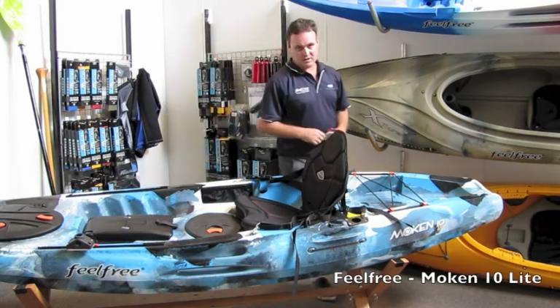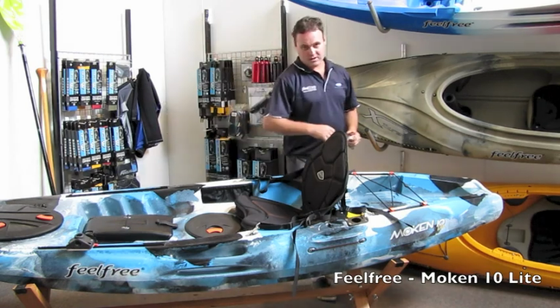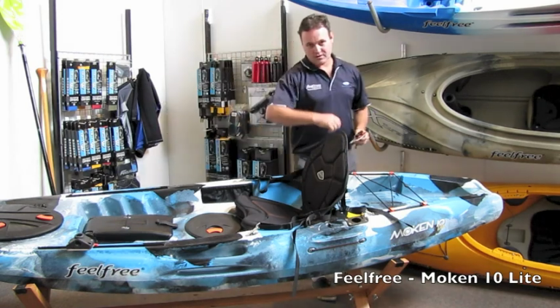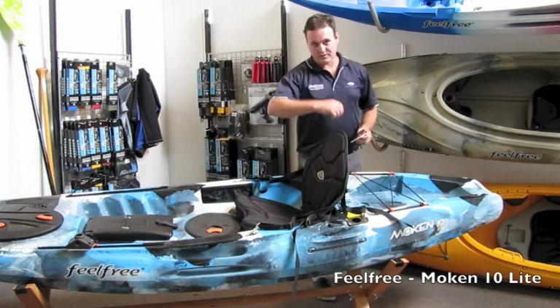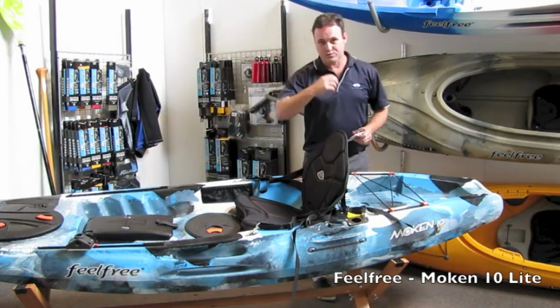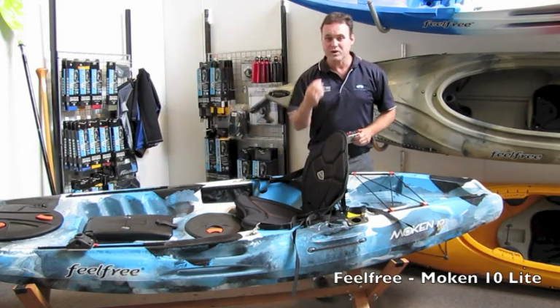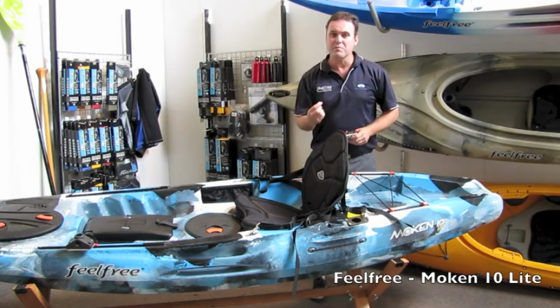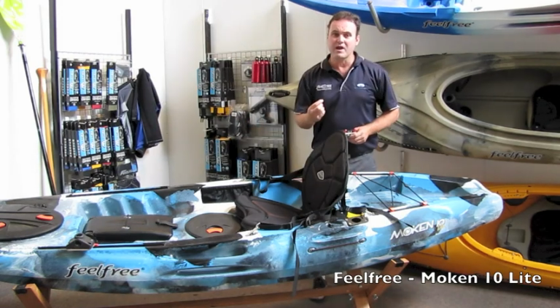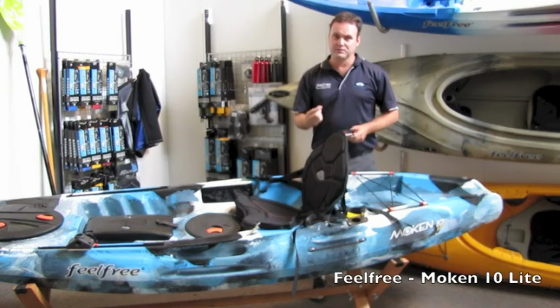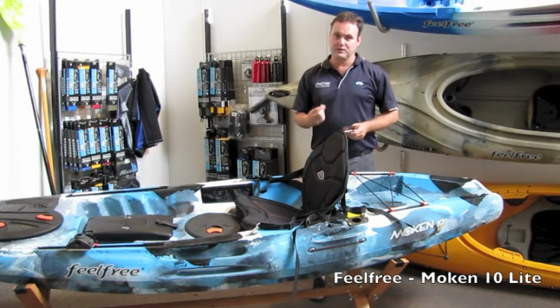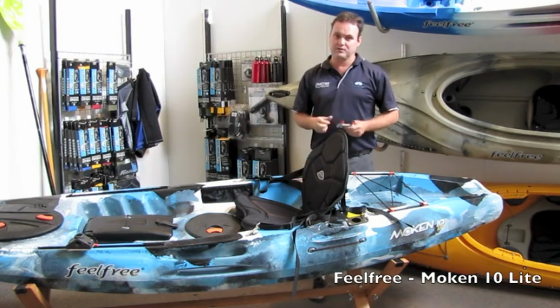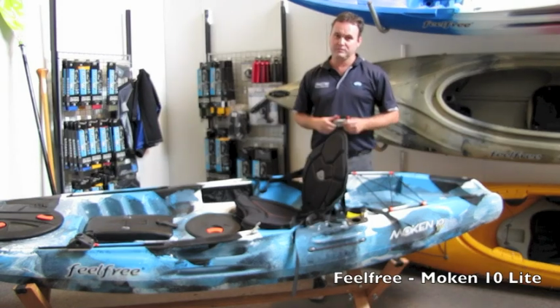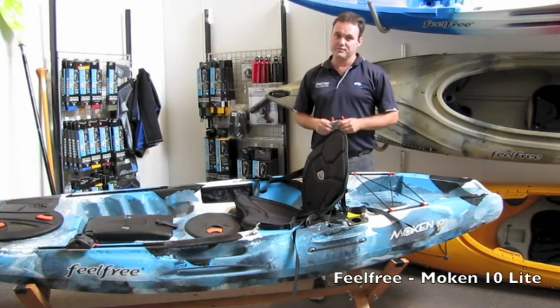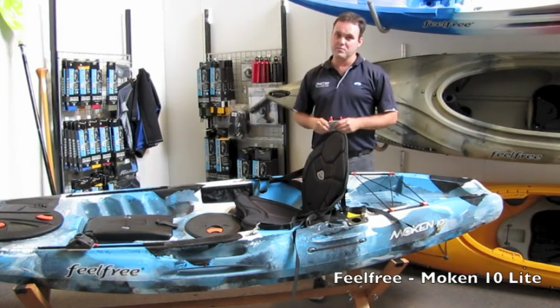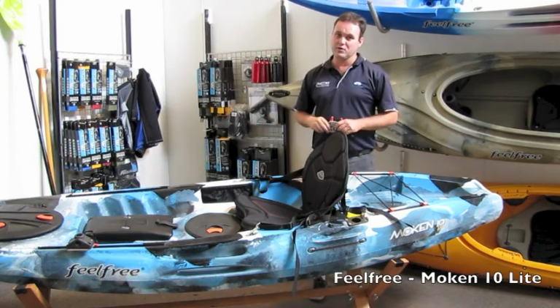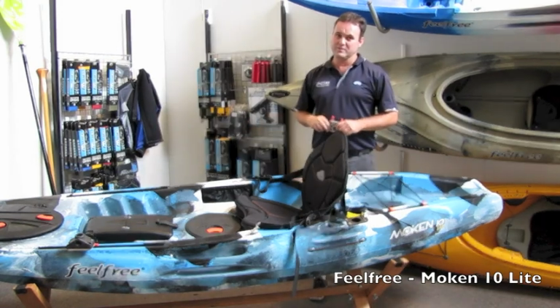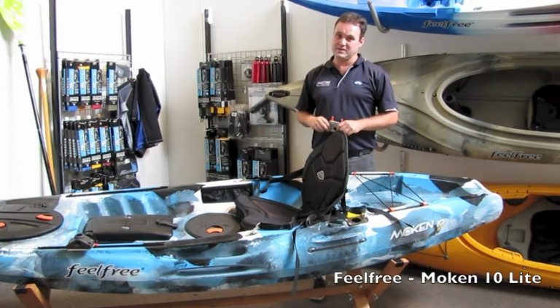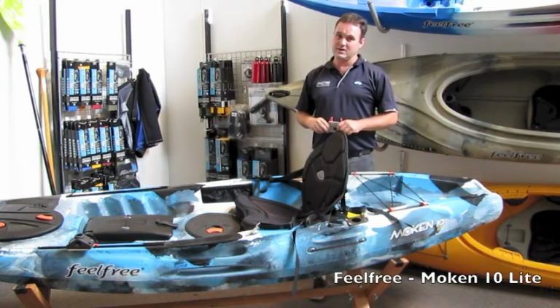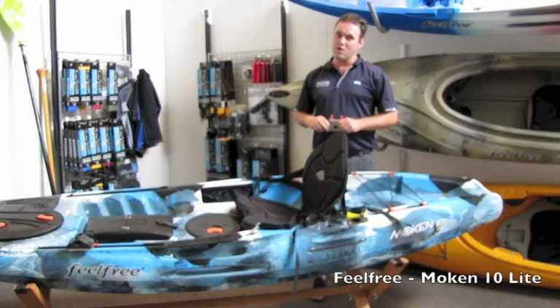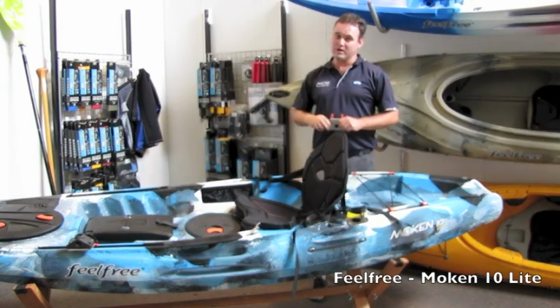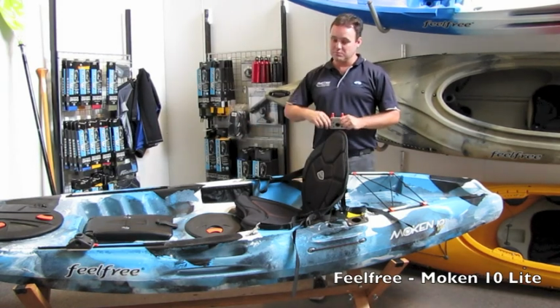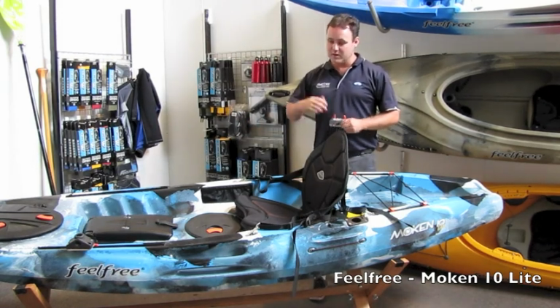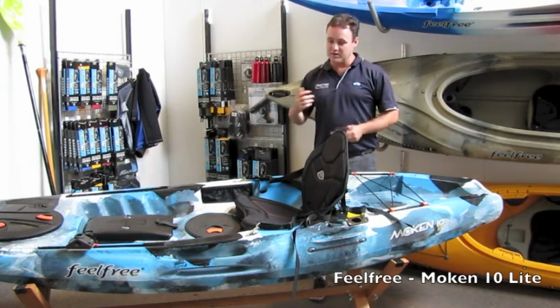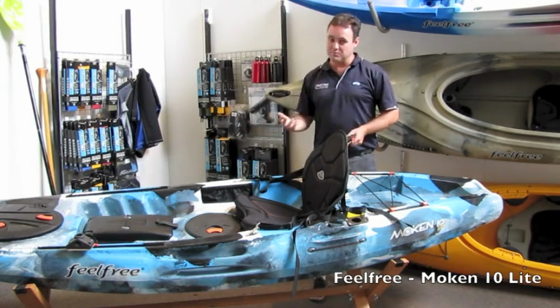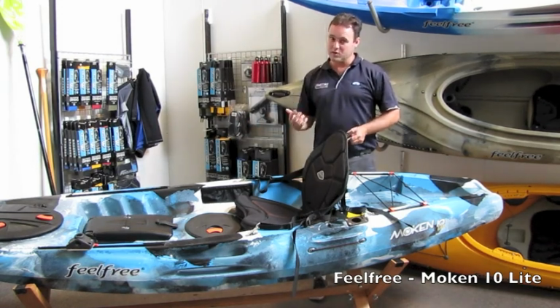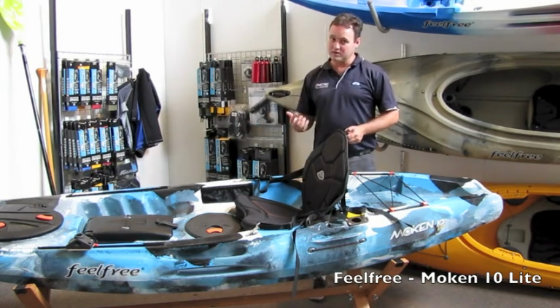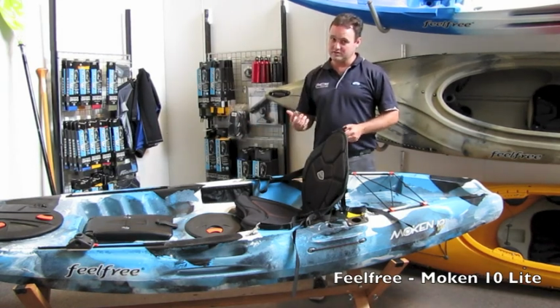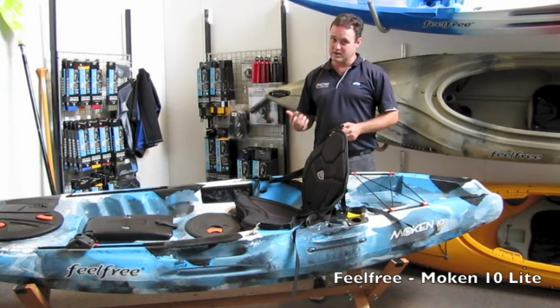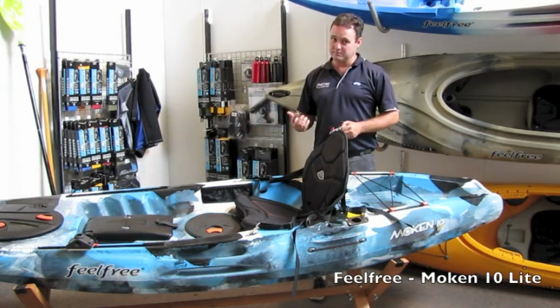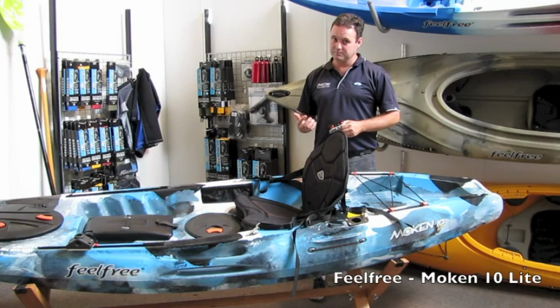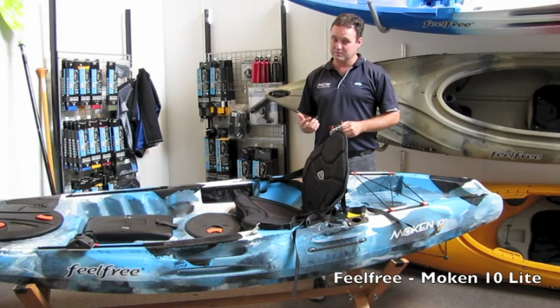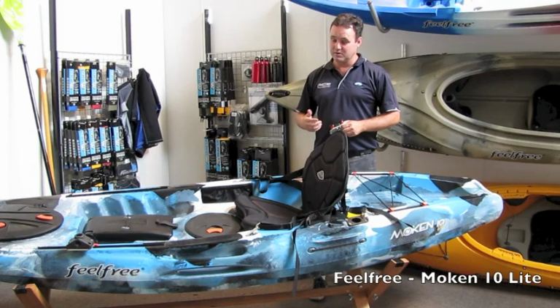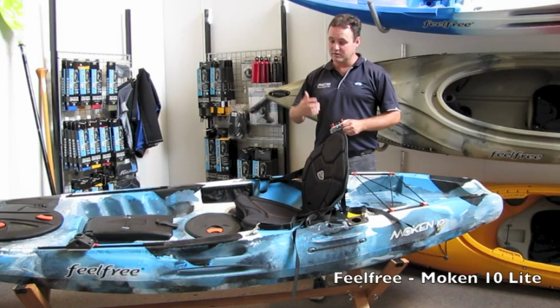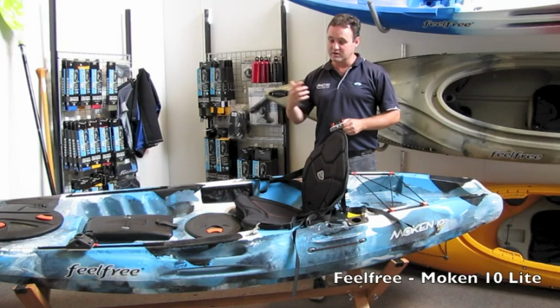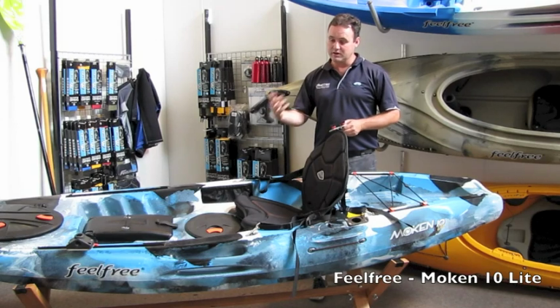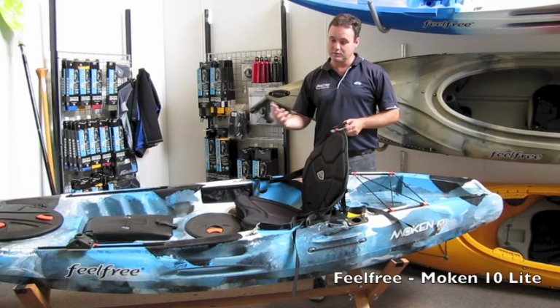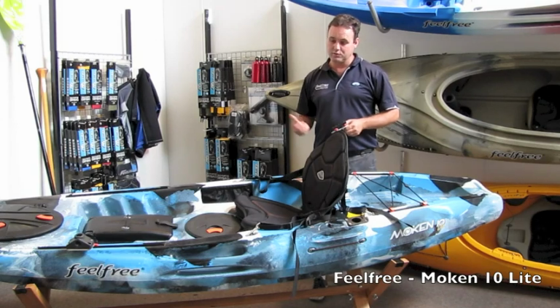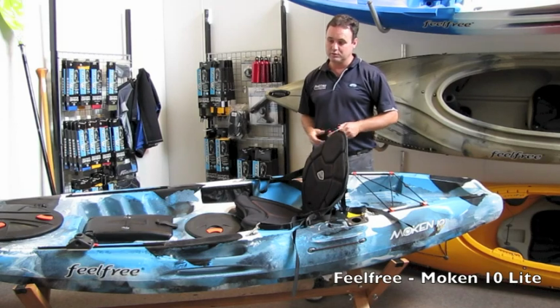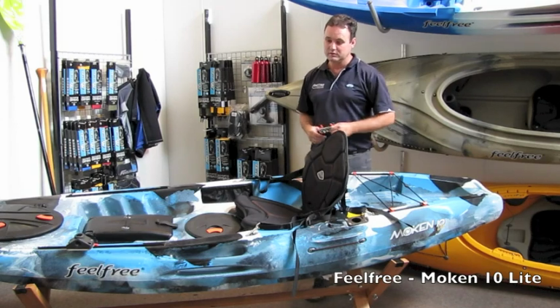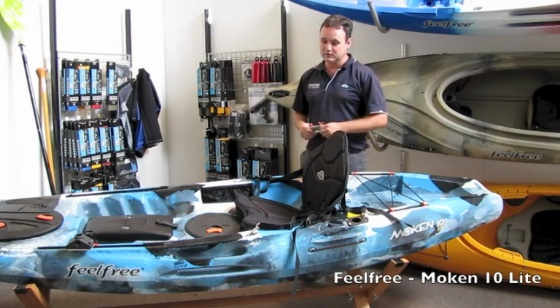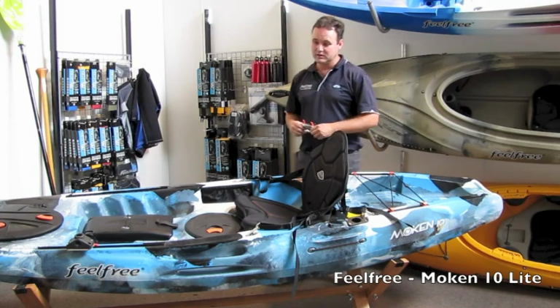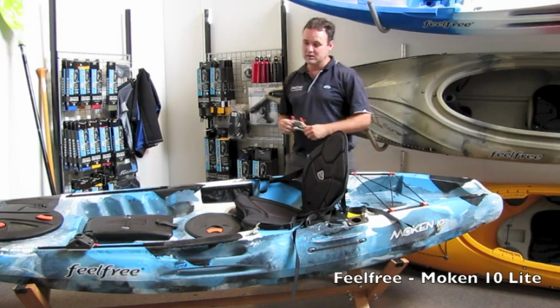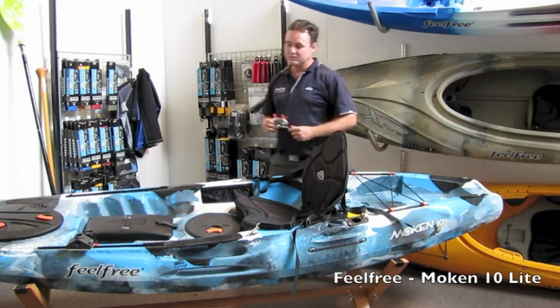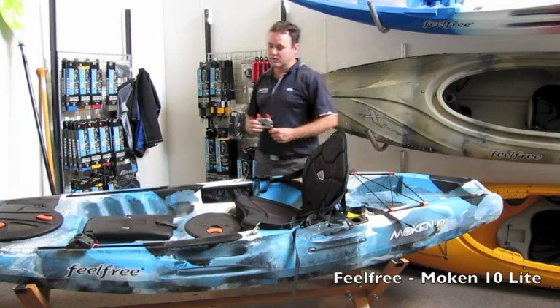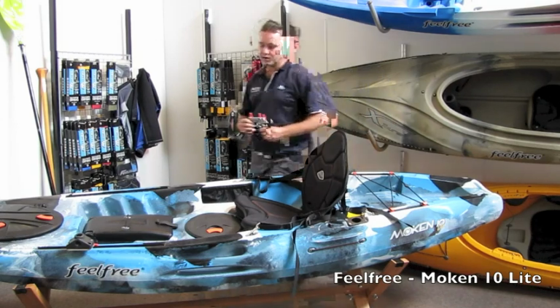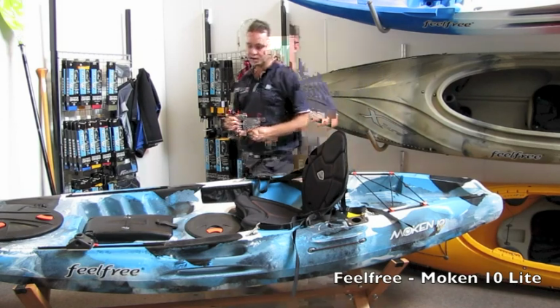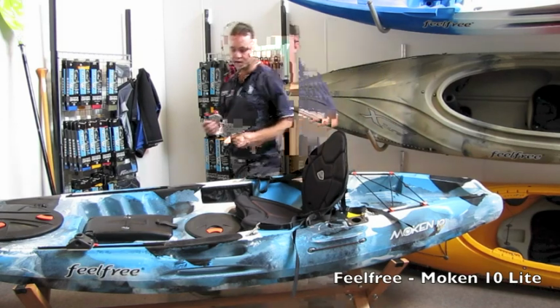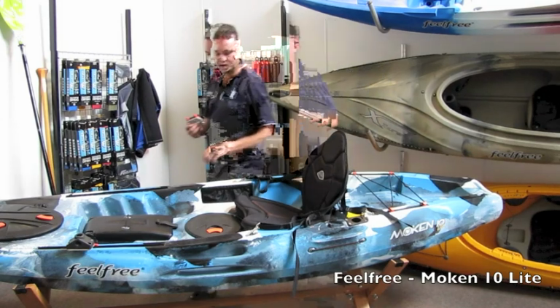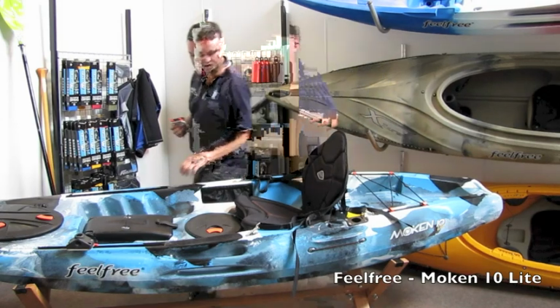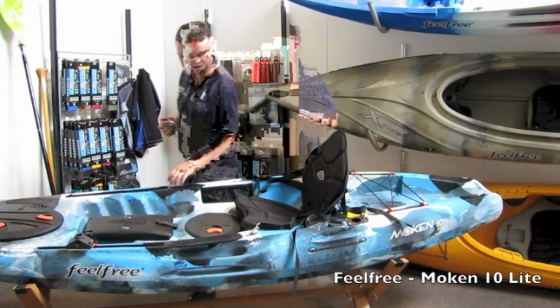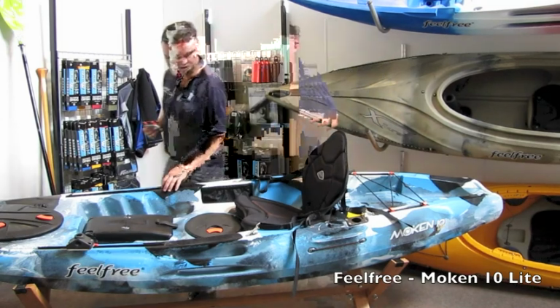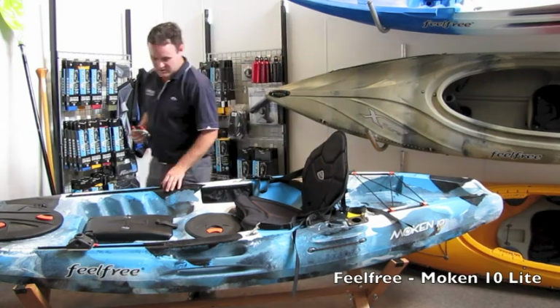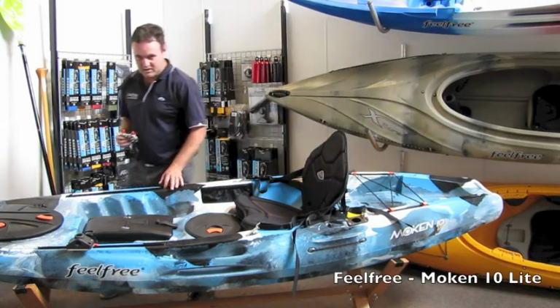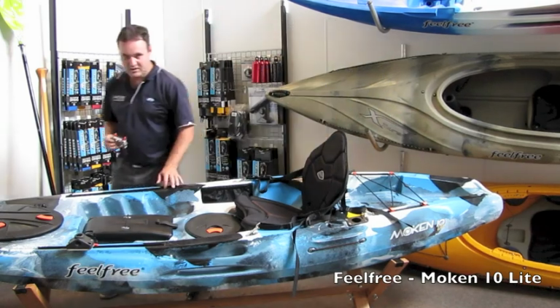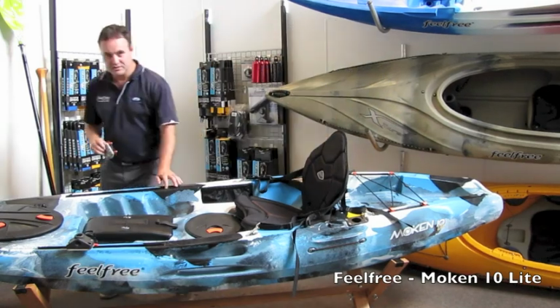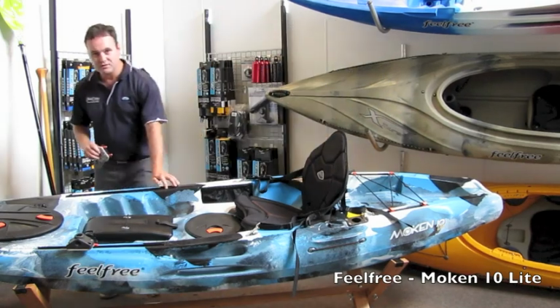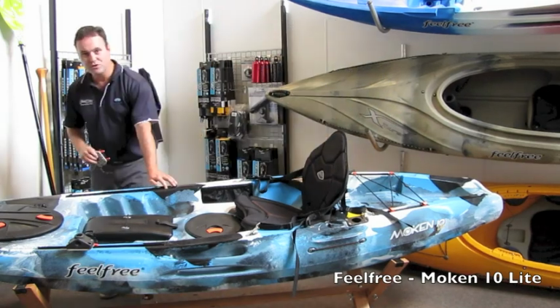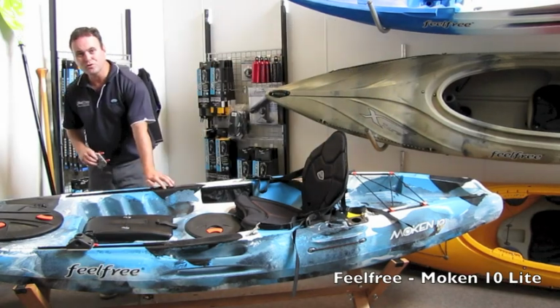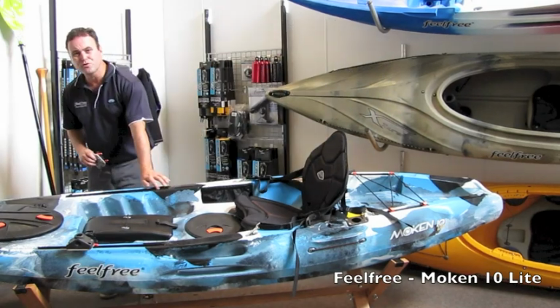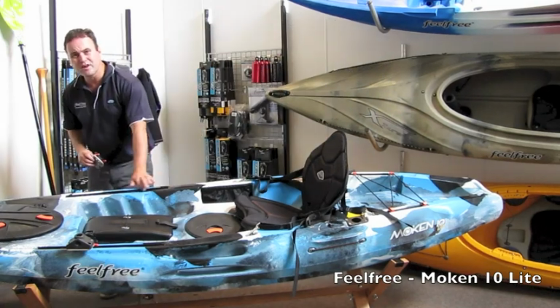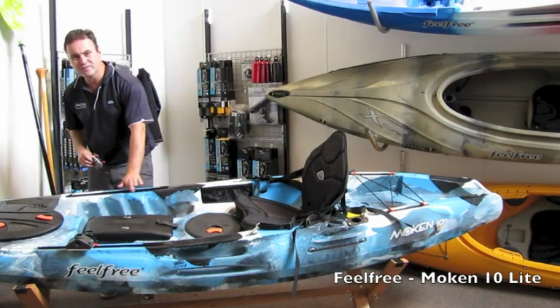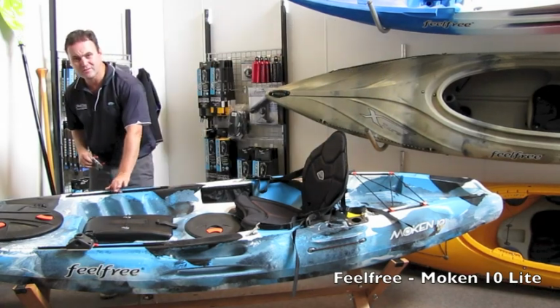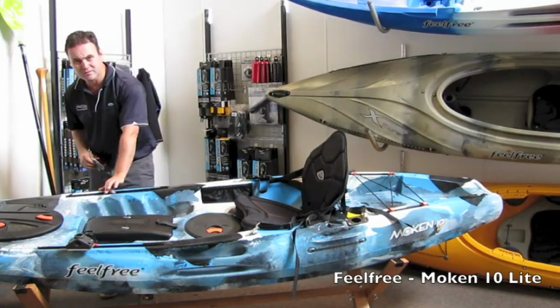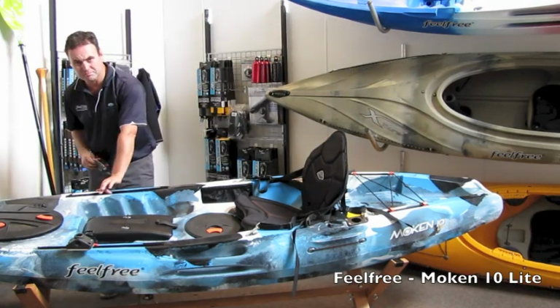There are three major features of the Mokin 10 Light compared to the Mokin 10 that I'm going to take you through. Firstly, there is the new track system.